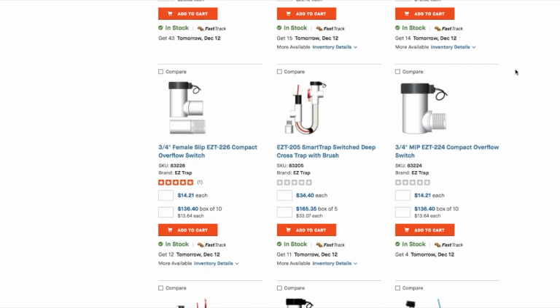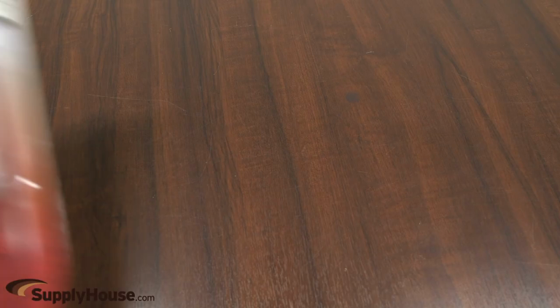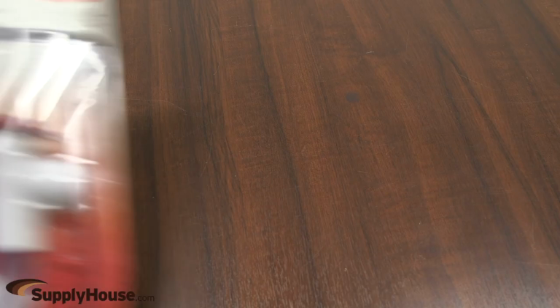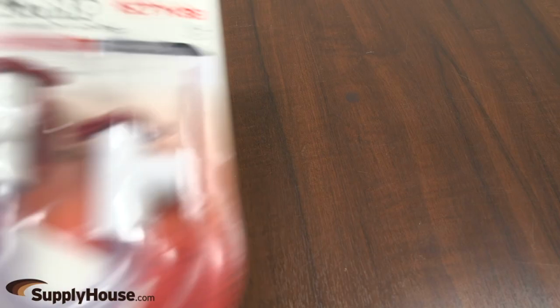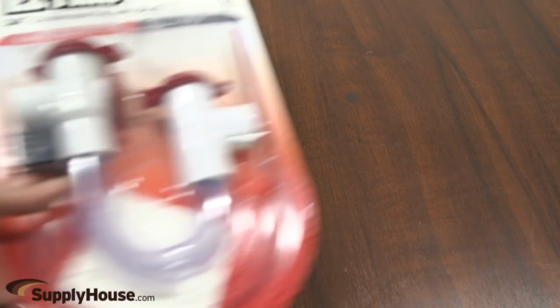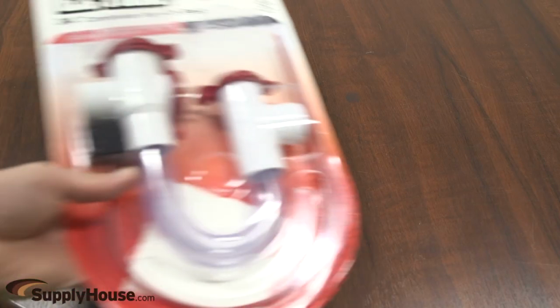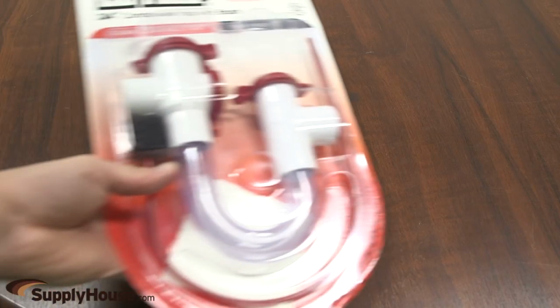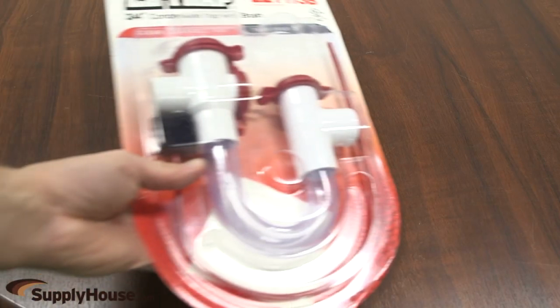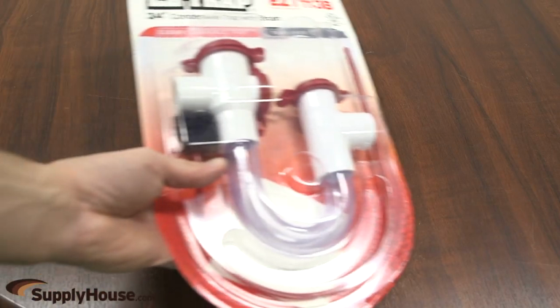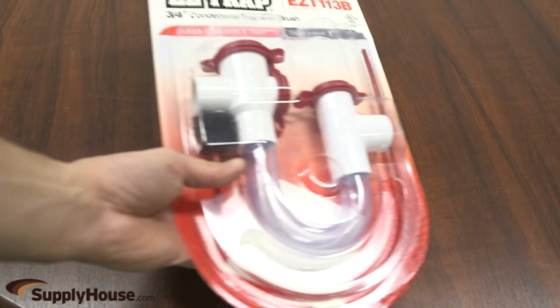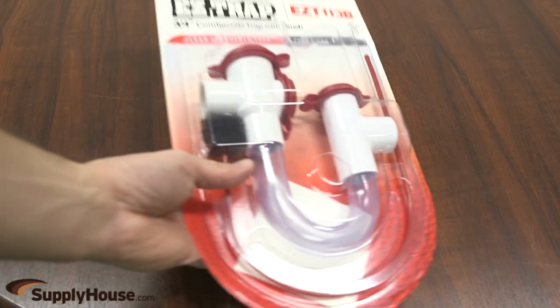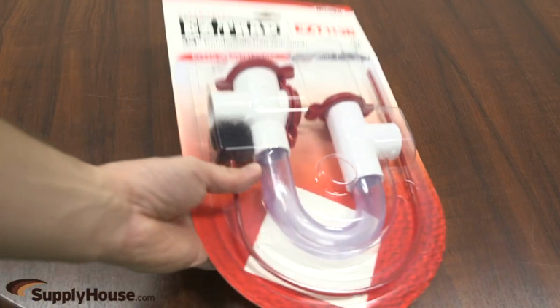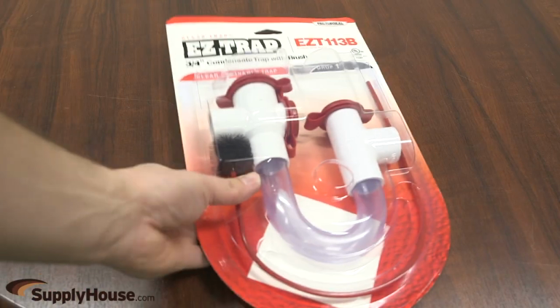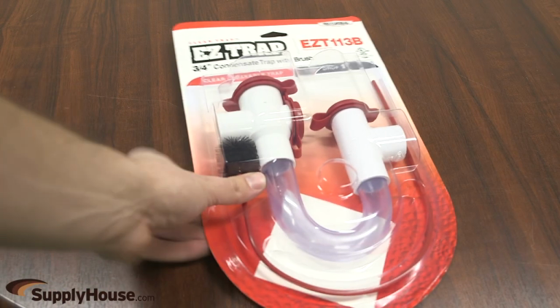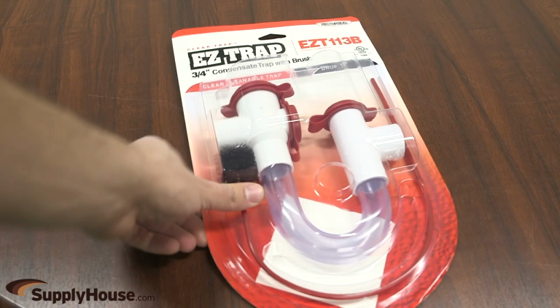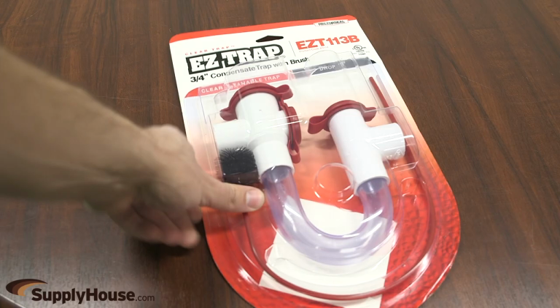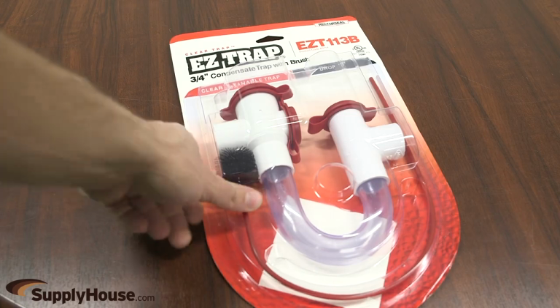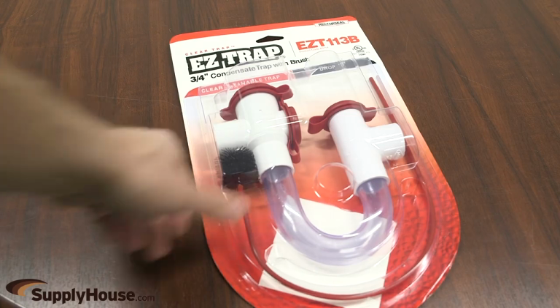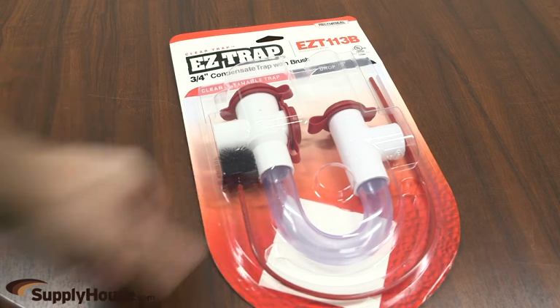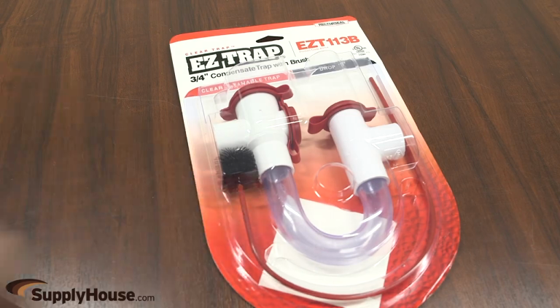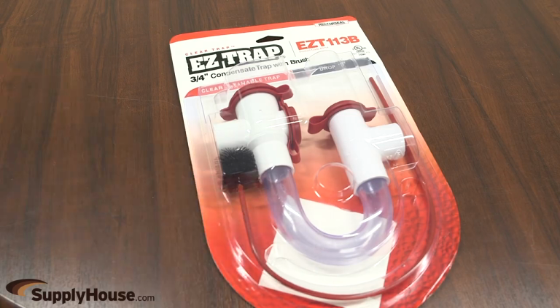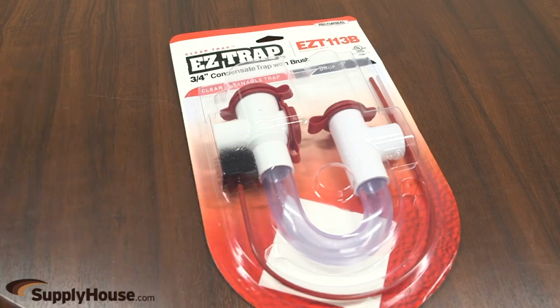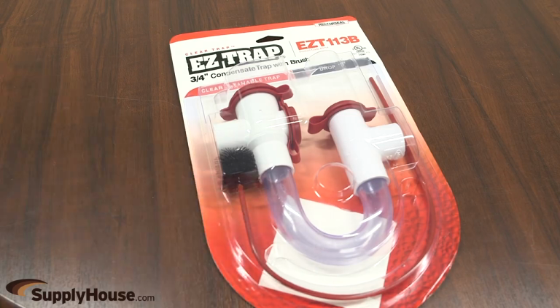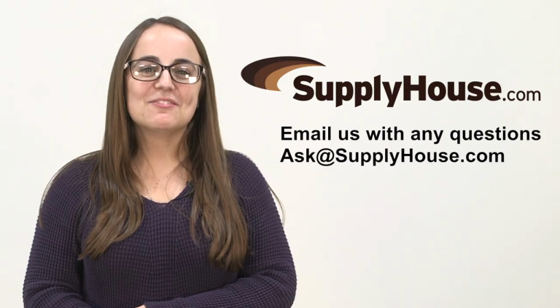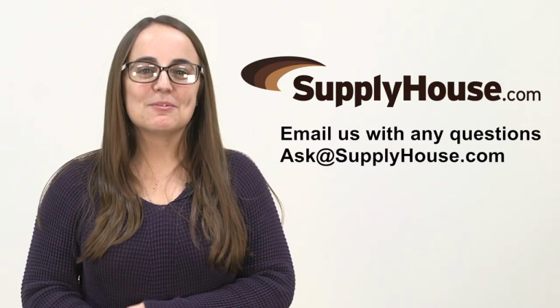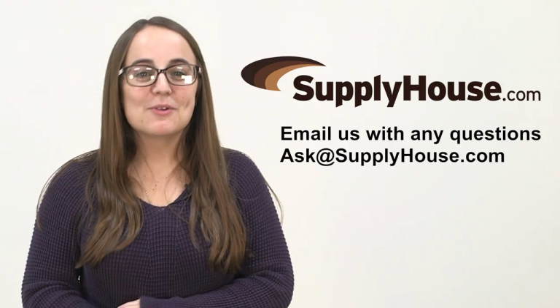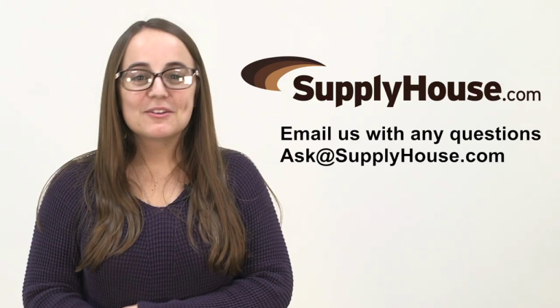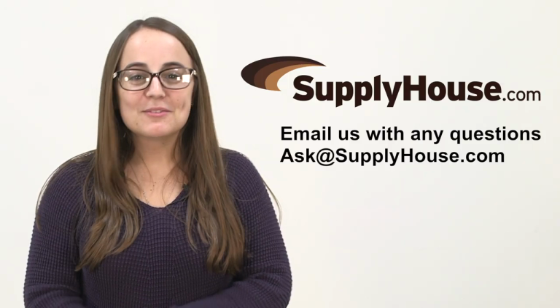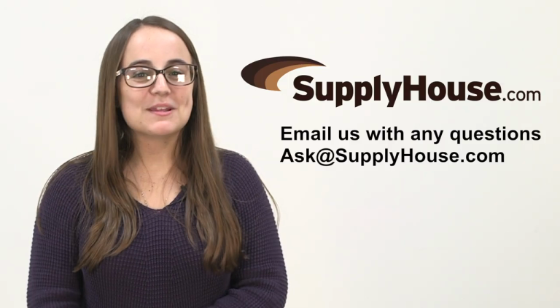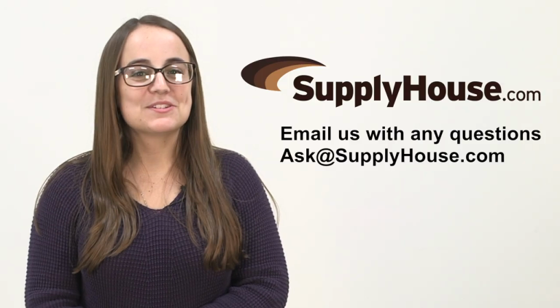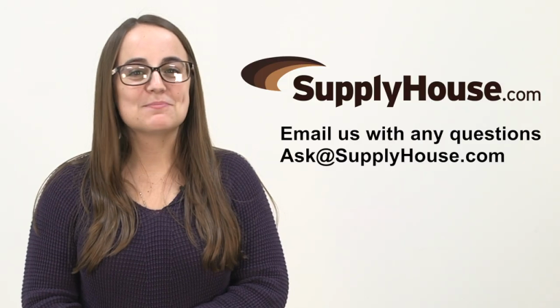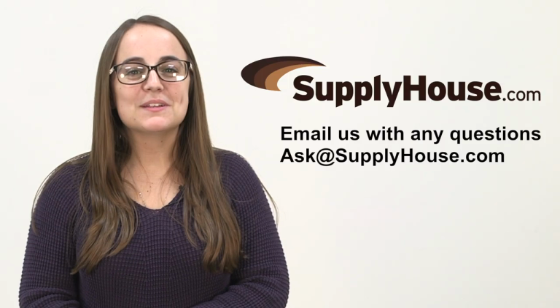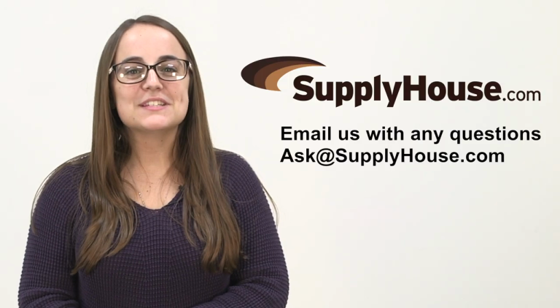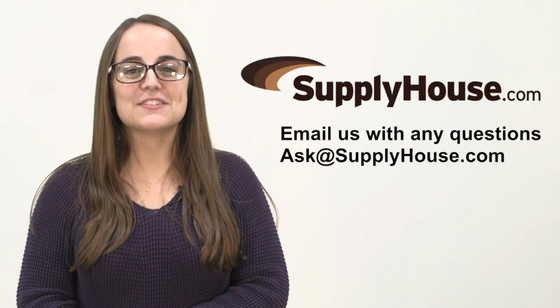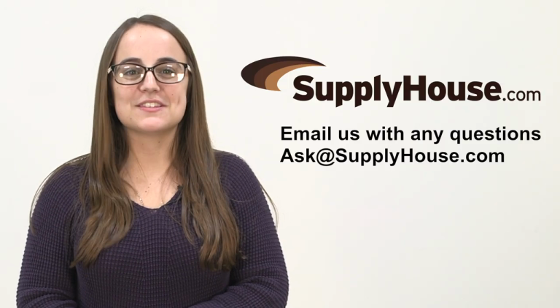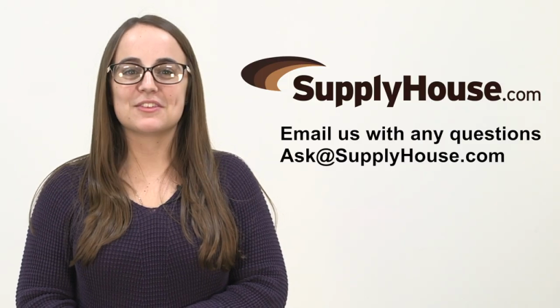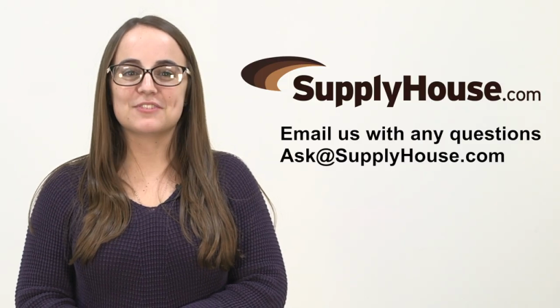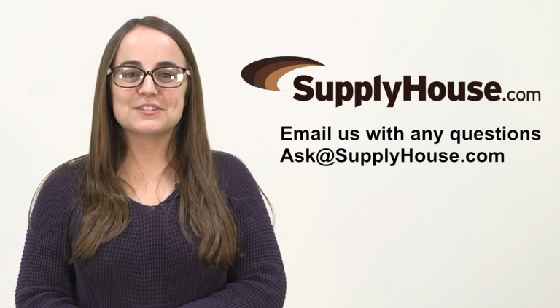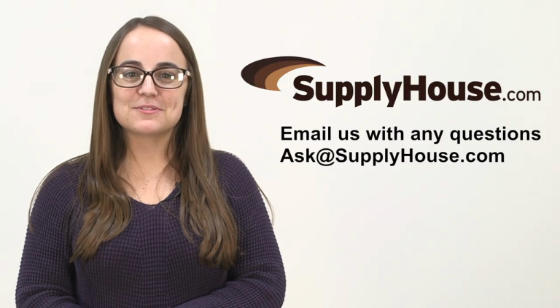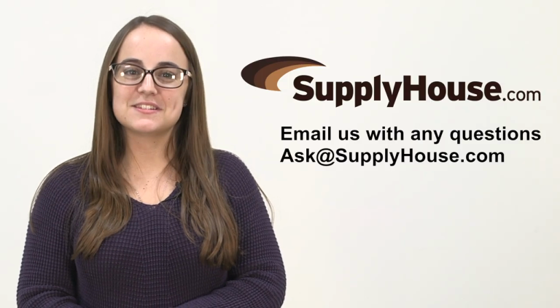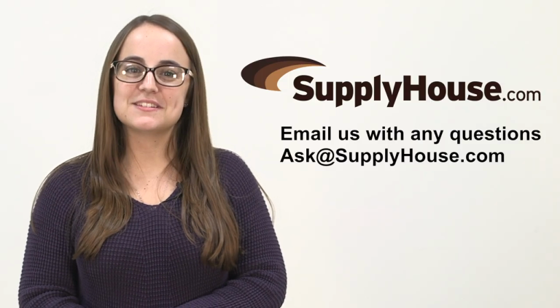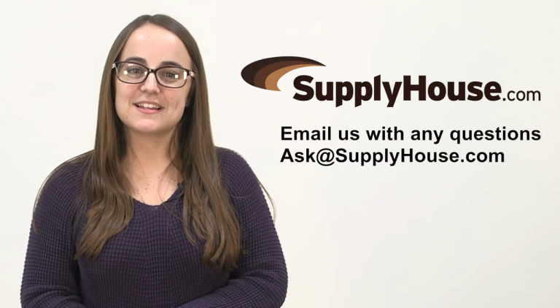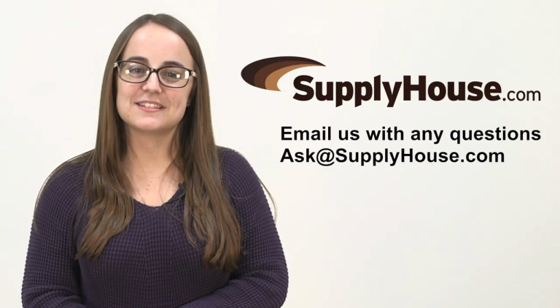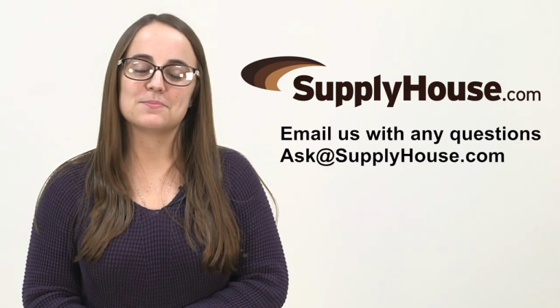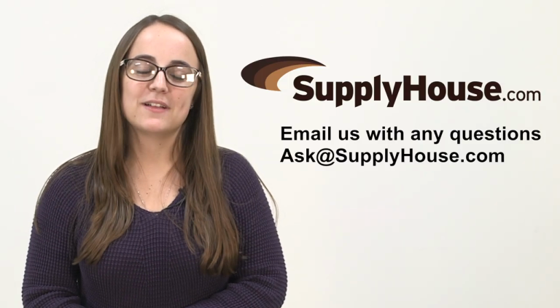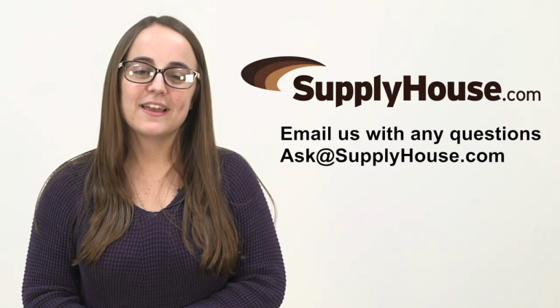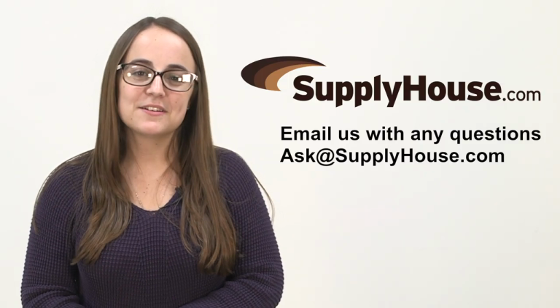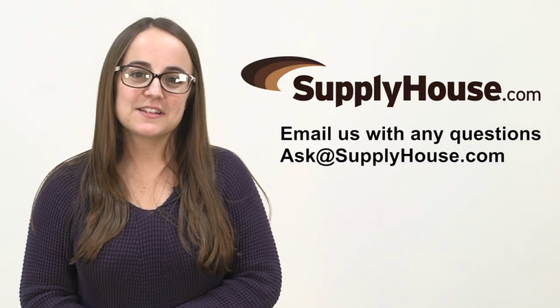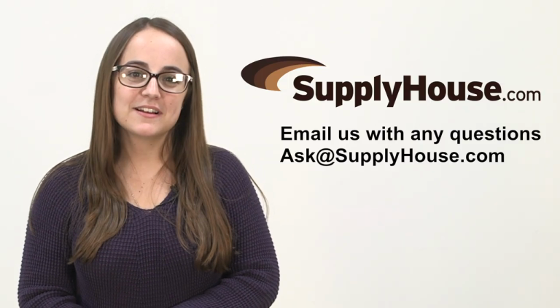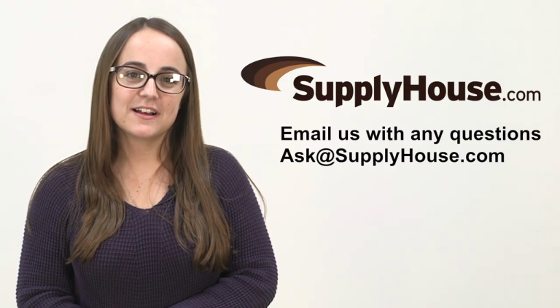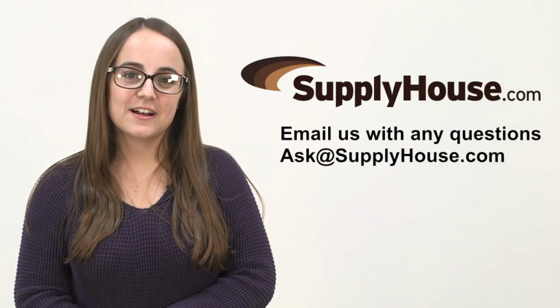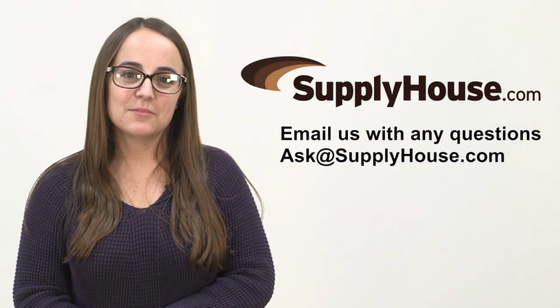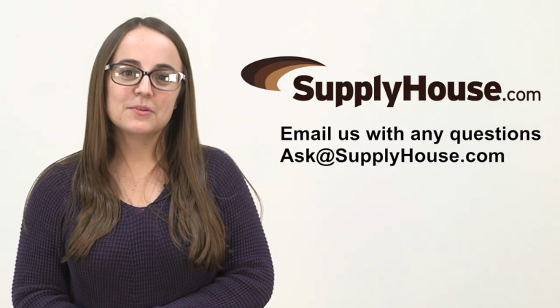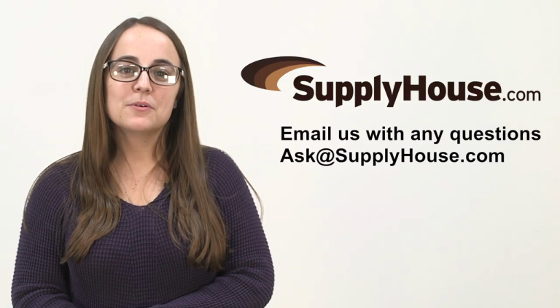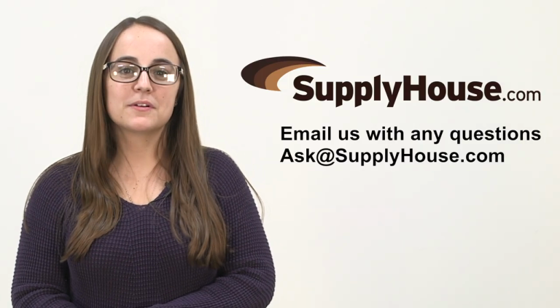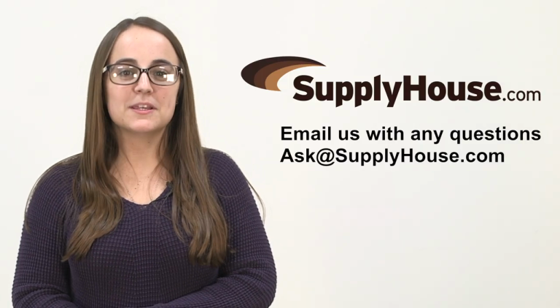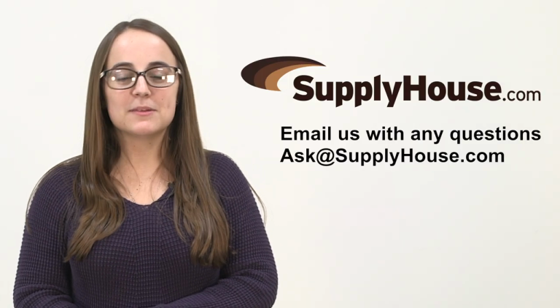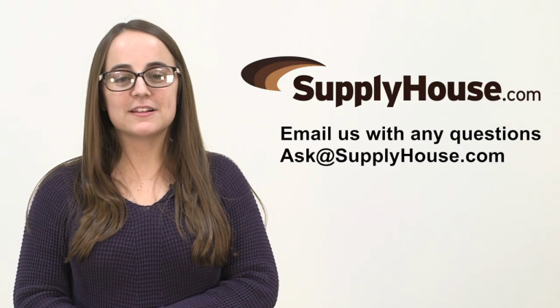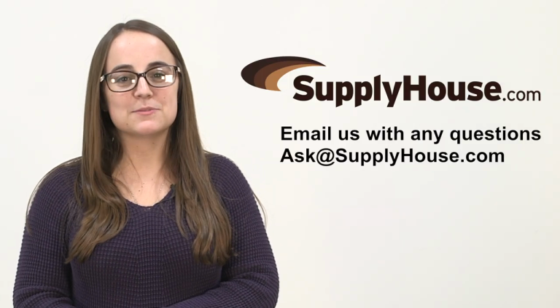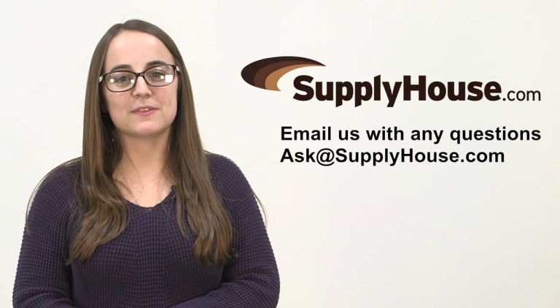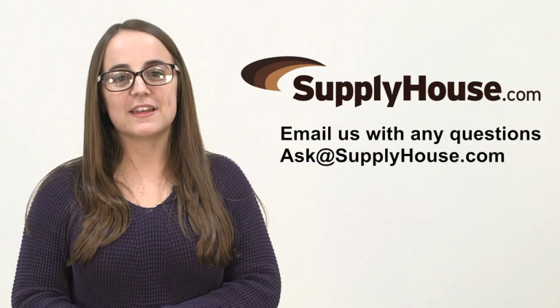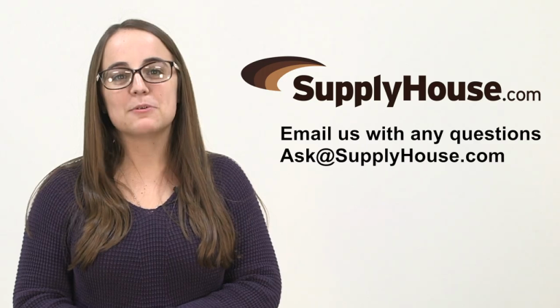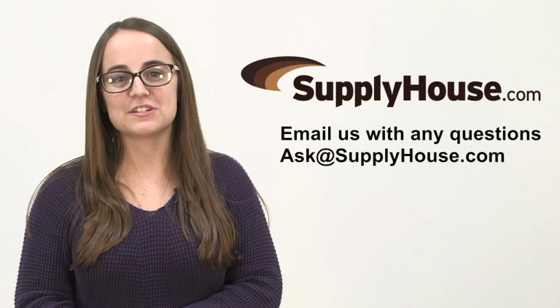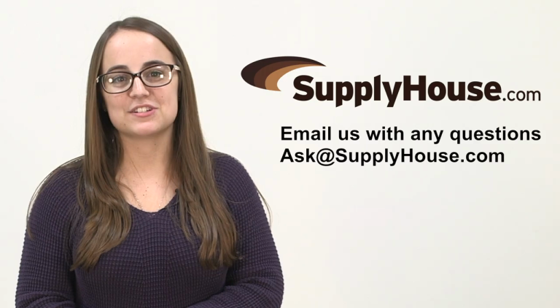All kits have the EZTRAP 2-year warranty. For more information, please visit the resources at SupplyHouse.com or email us with any questions.